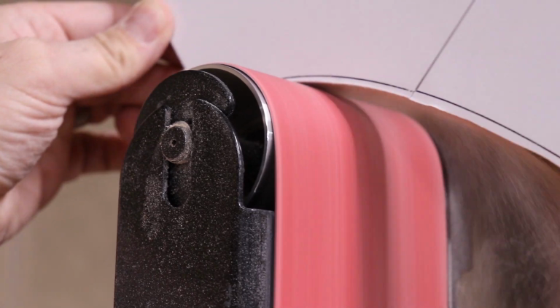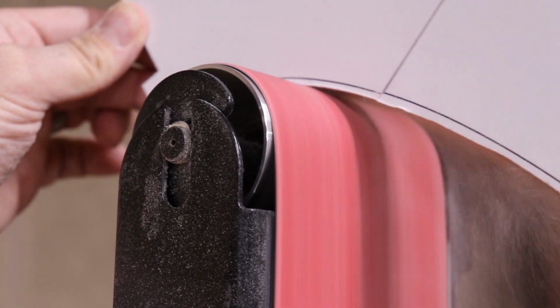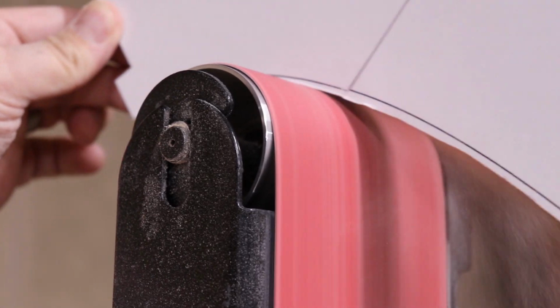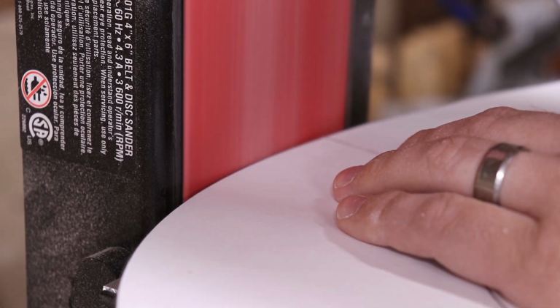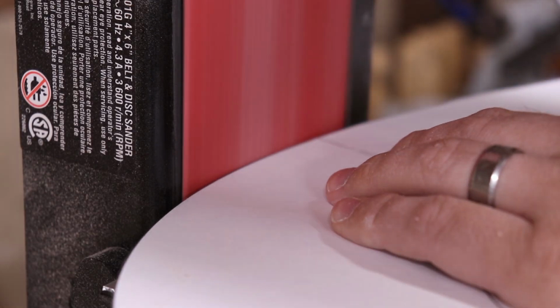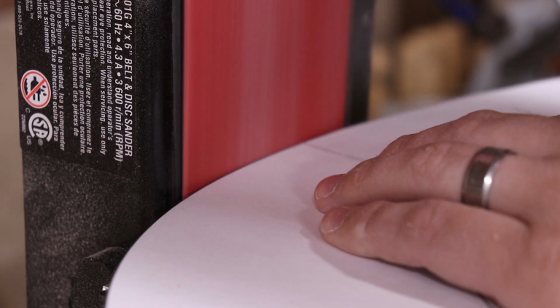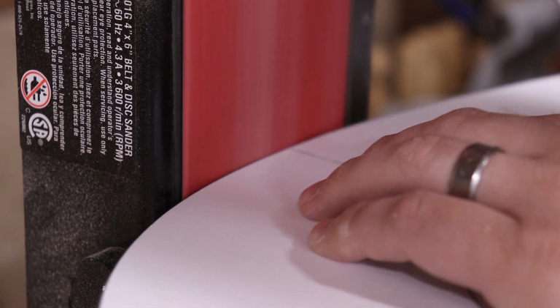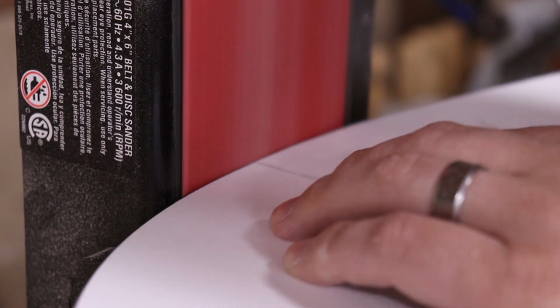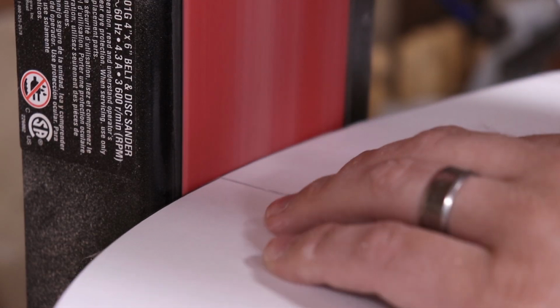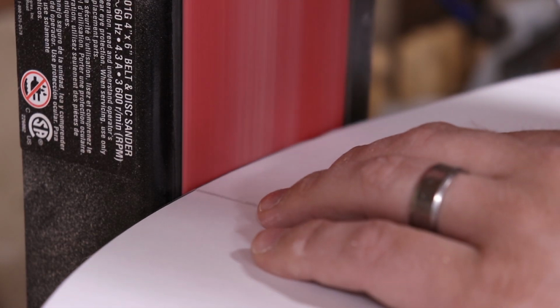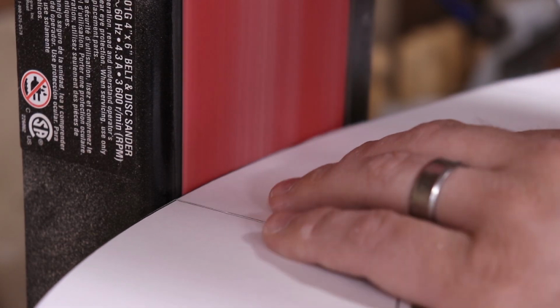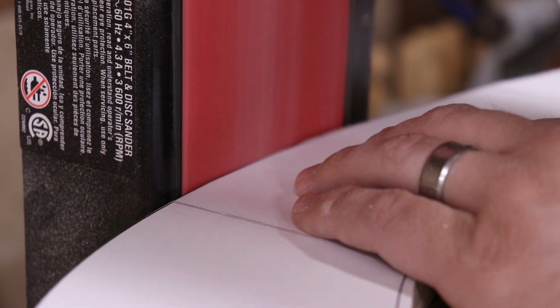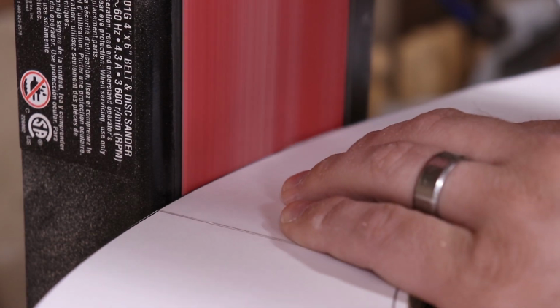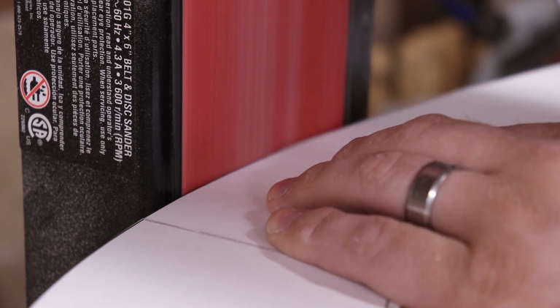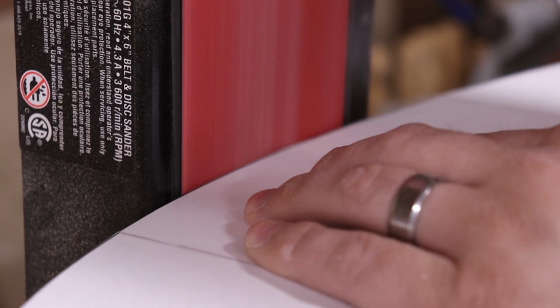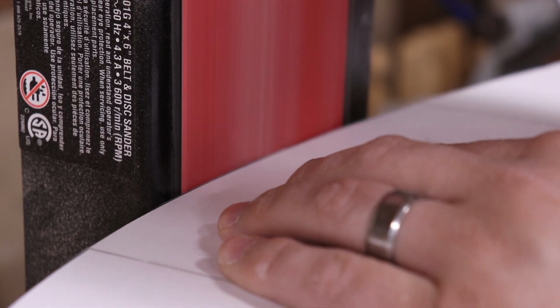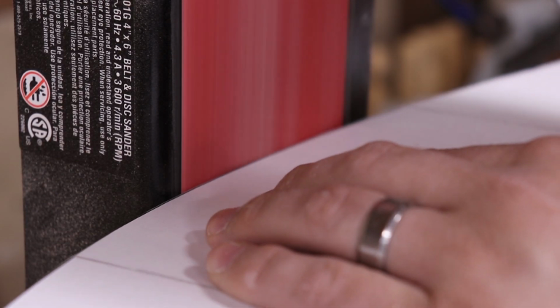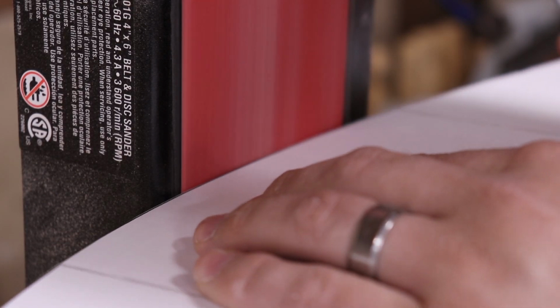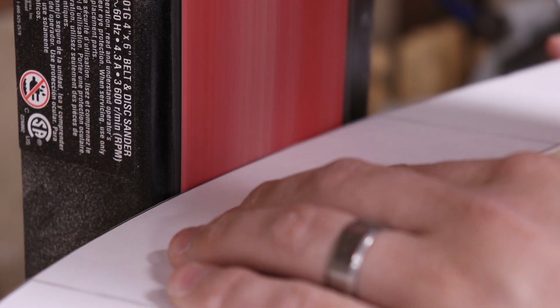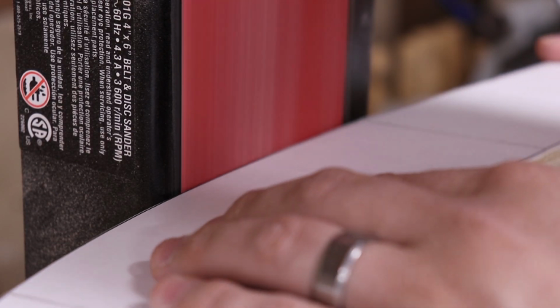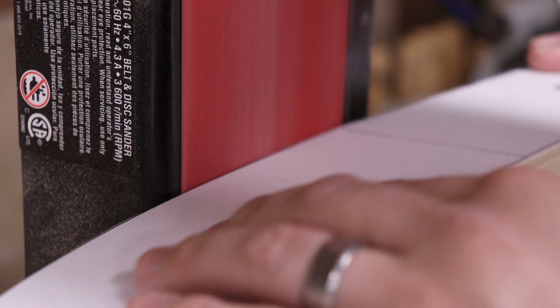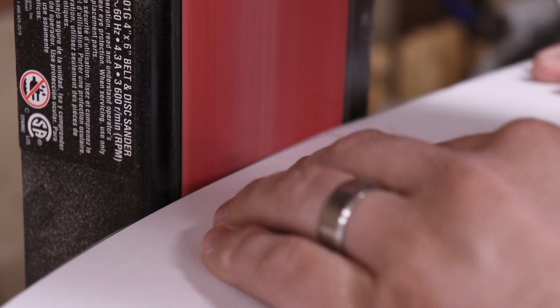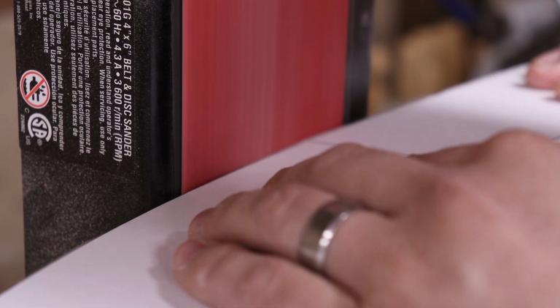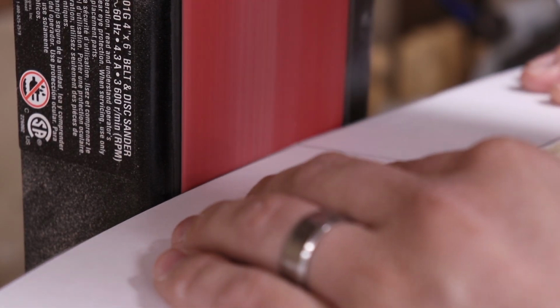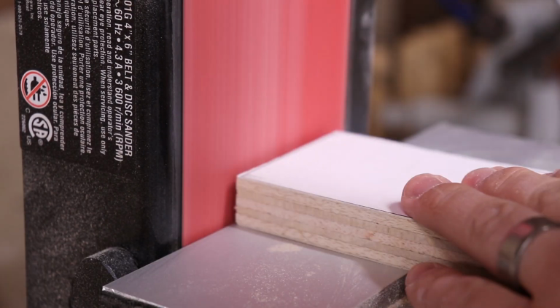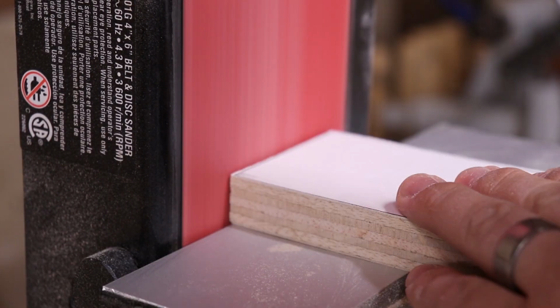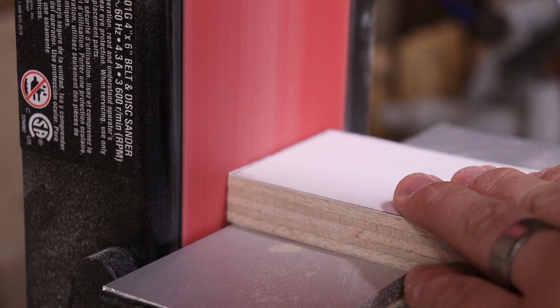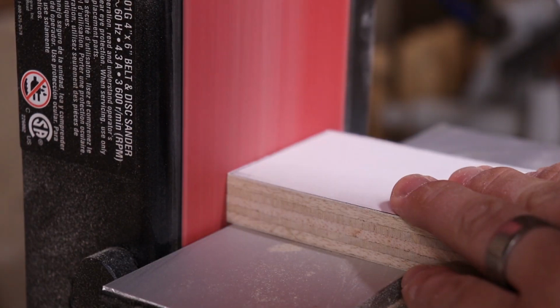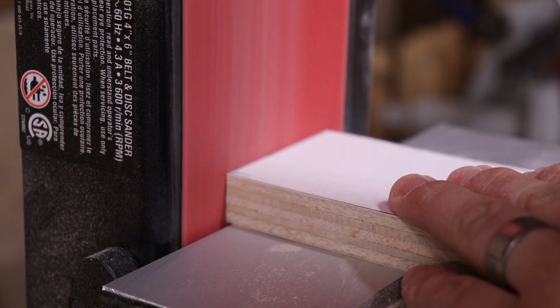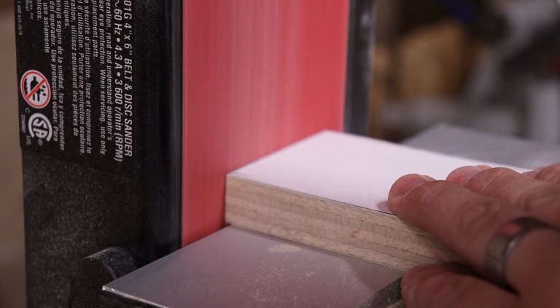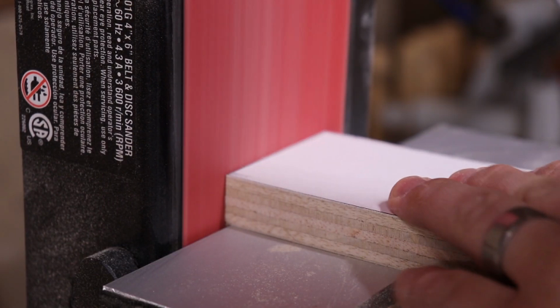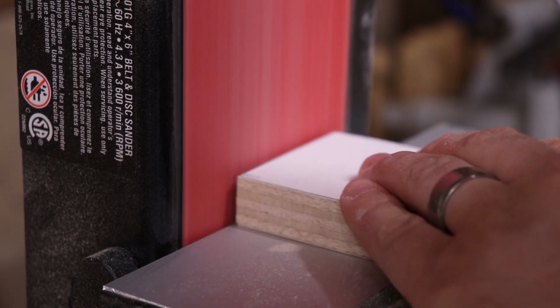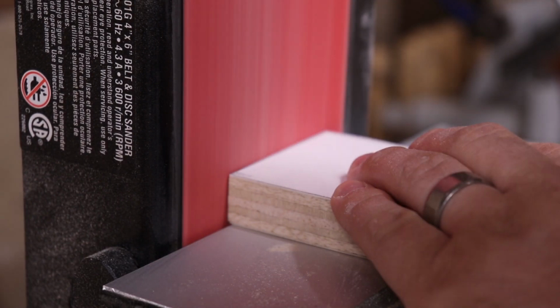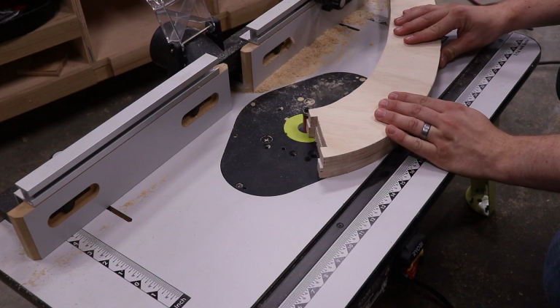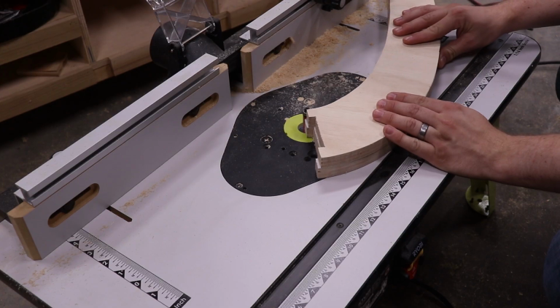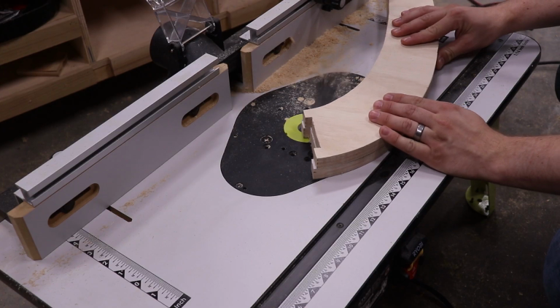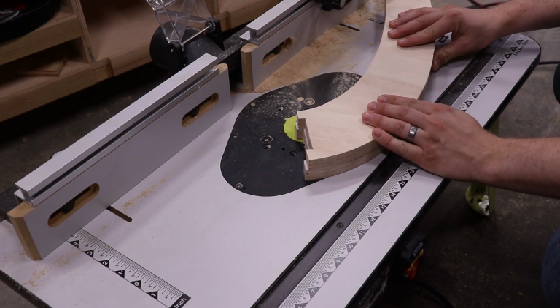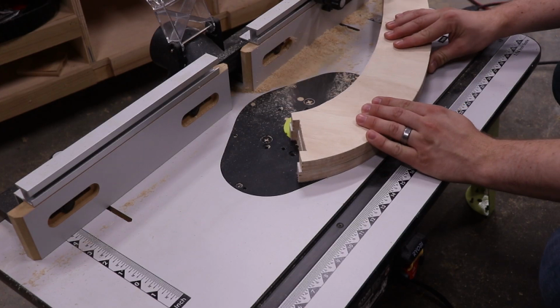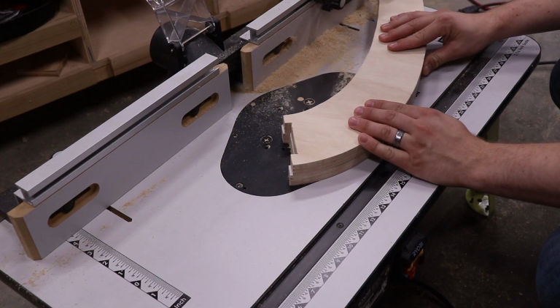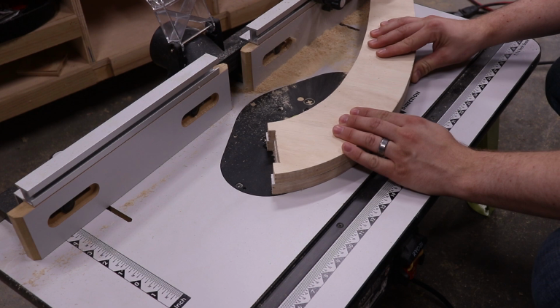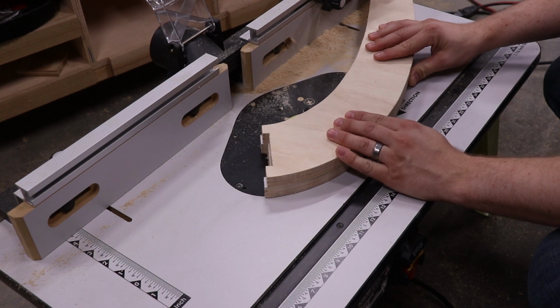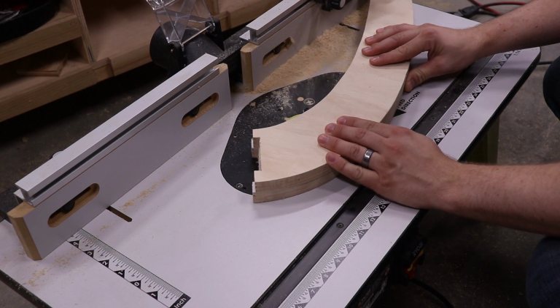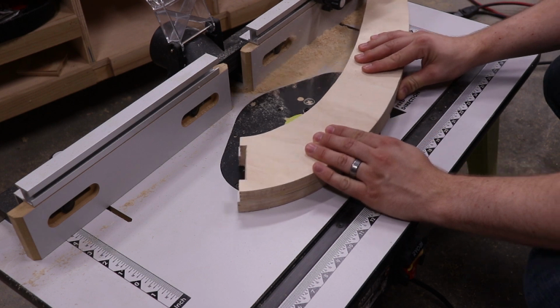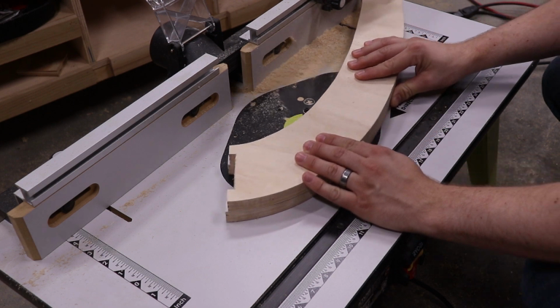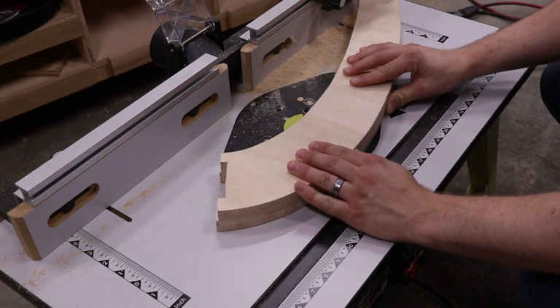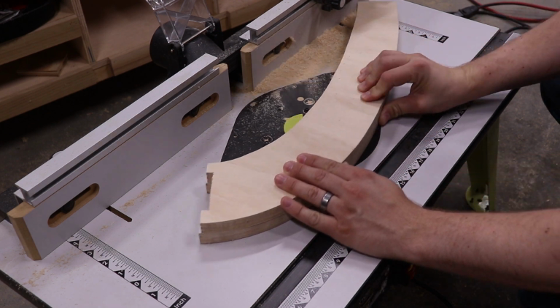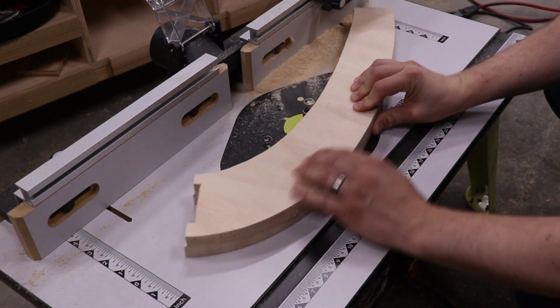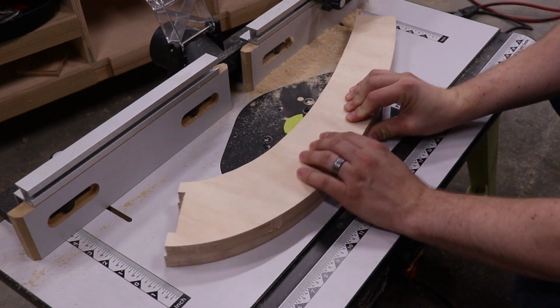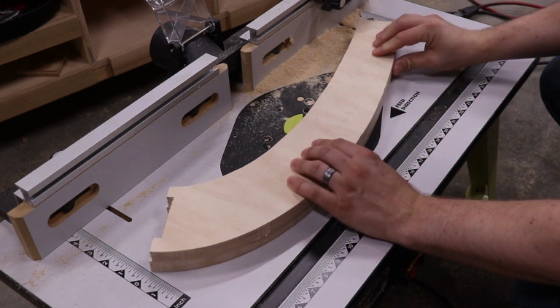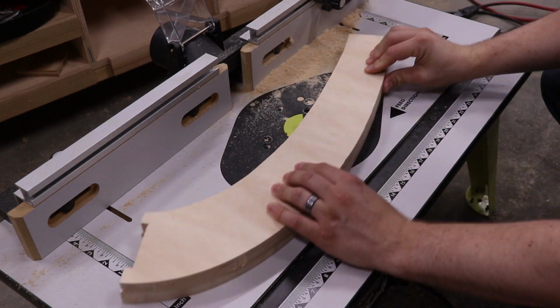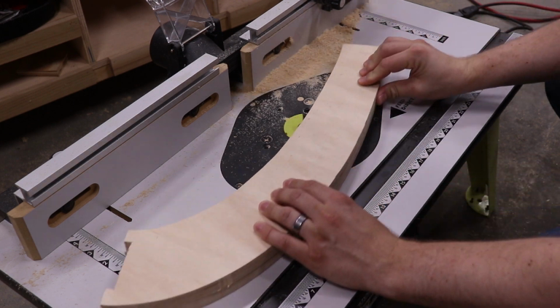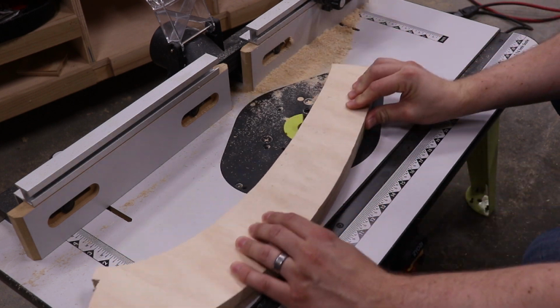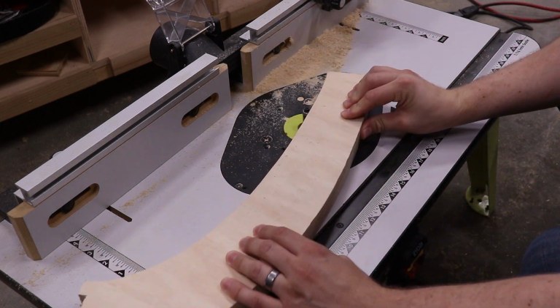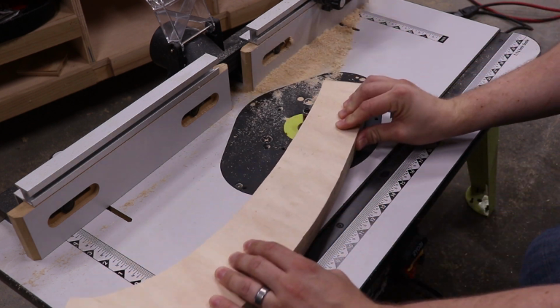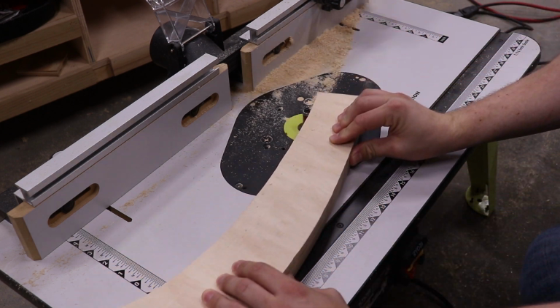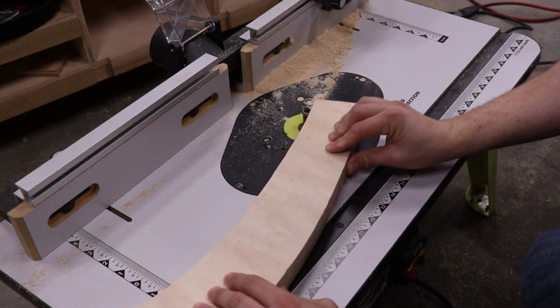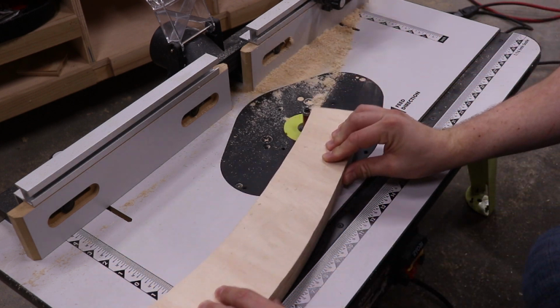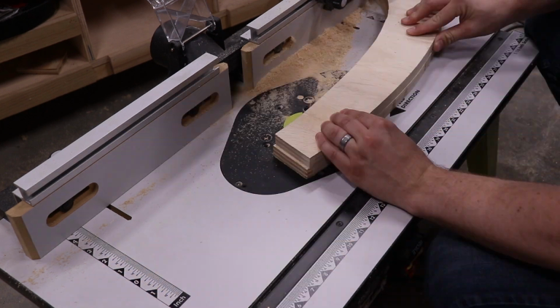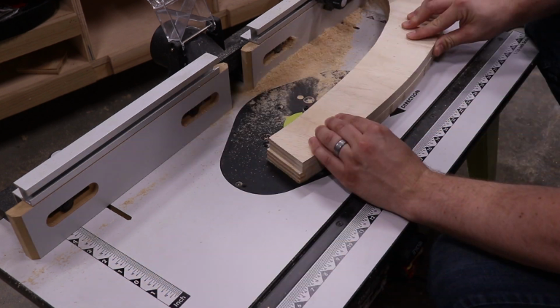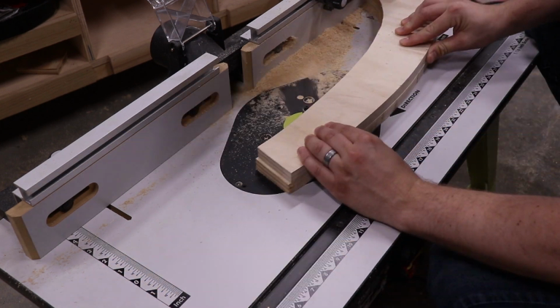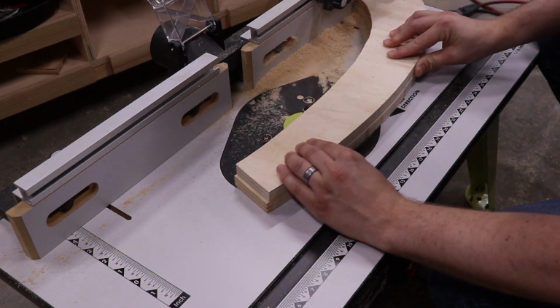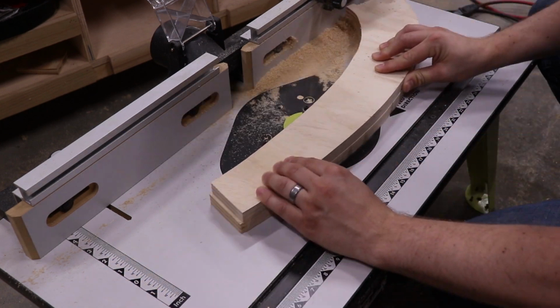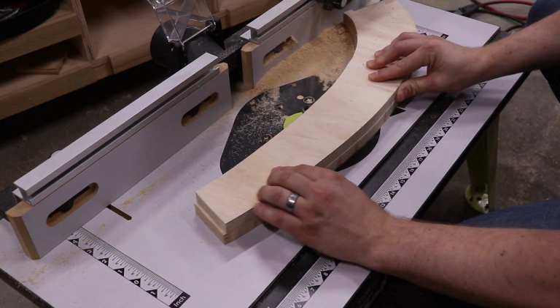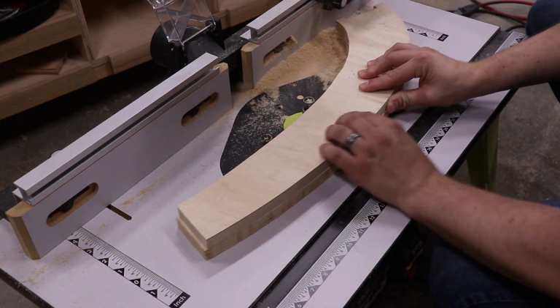To duplicate the front and back leg of the baby gym, I cut out a second copy and trimmed it up using the flush trim bit on my router.